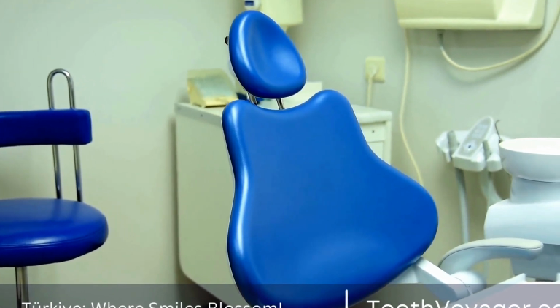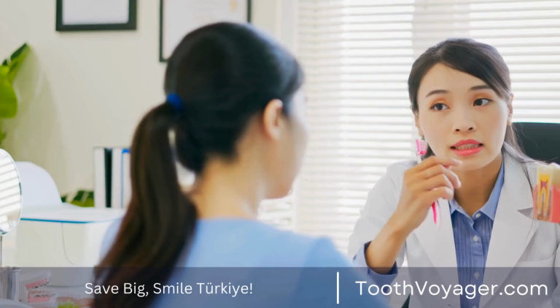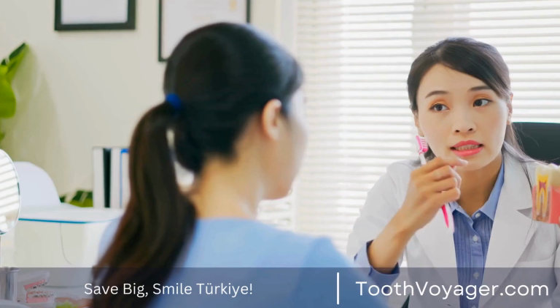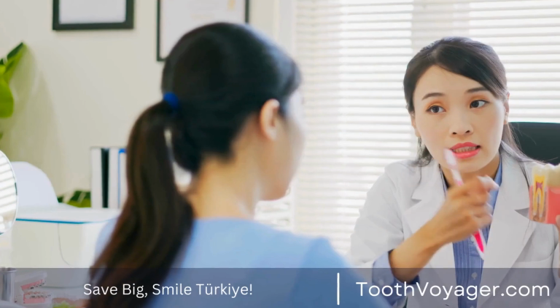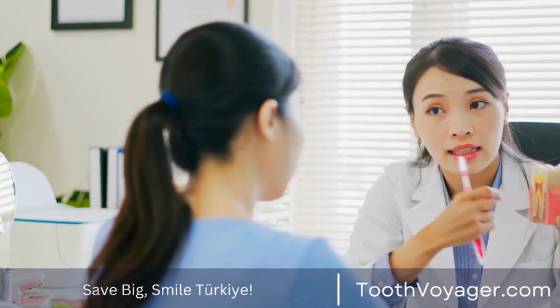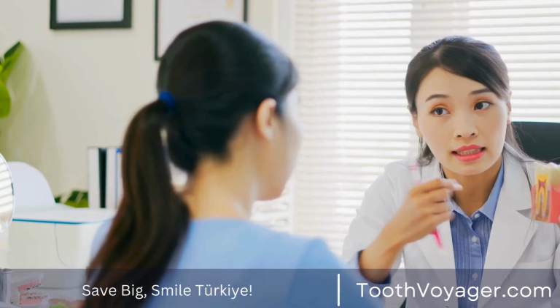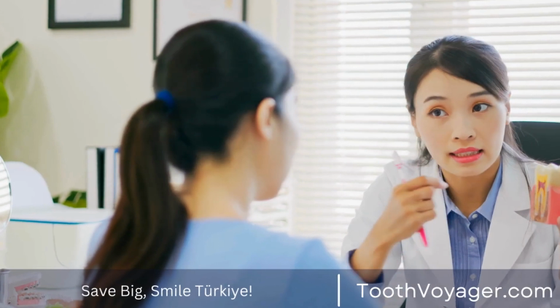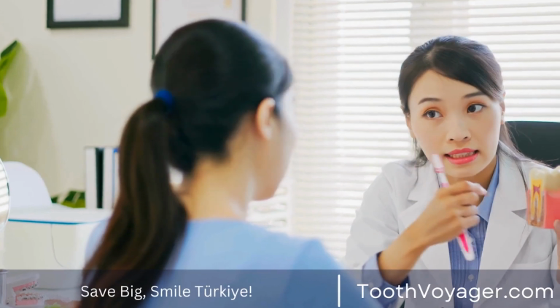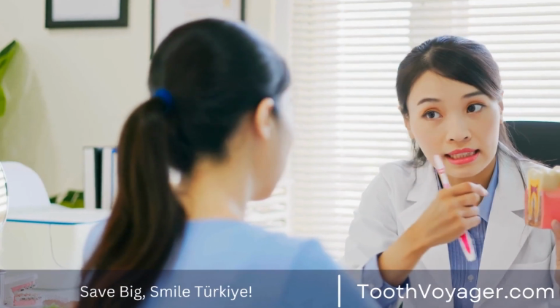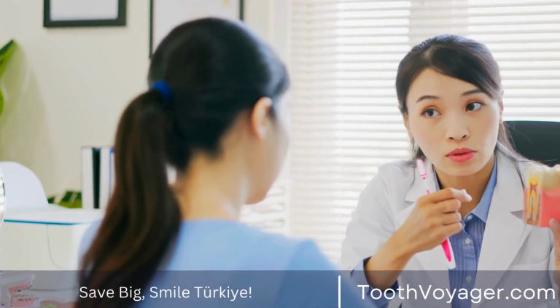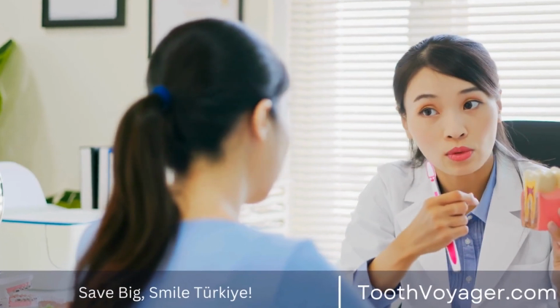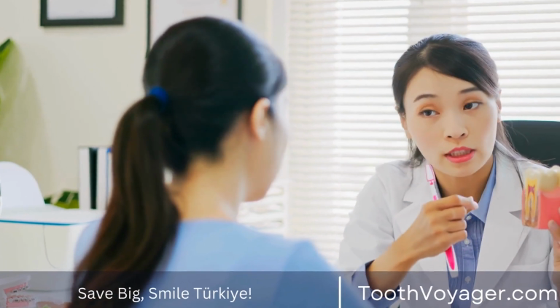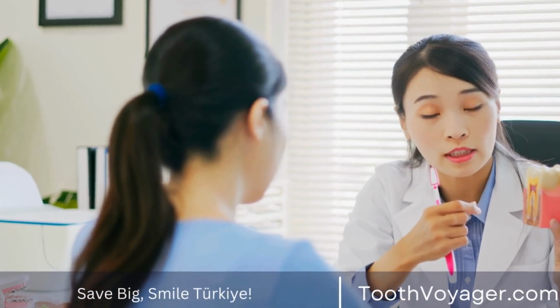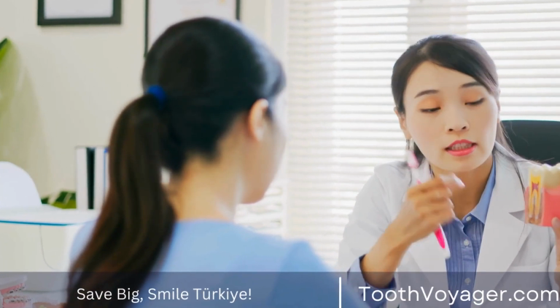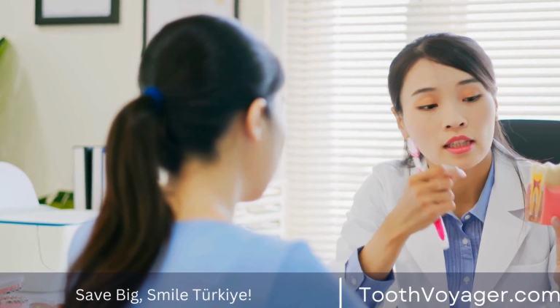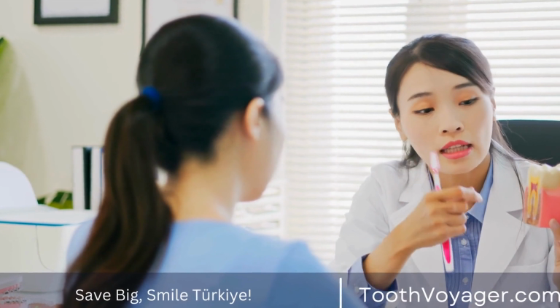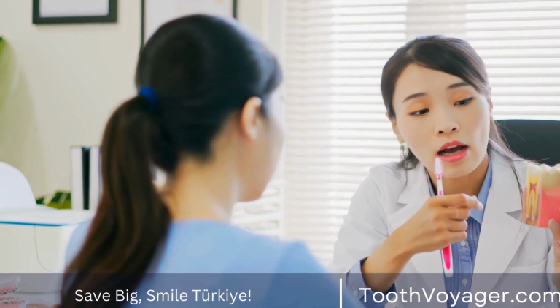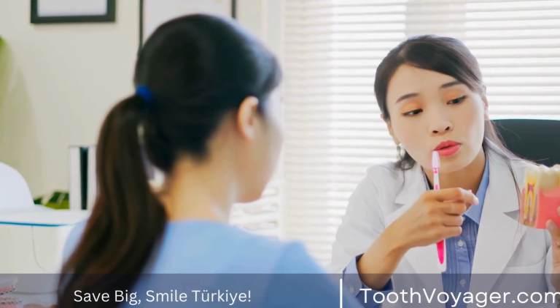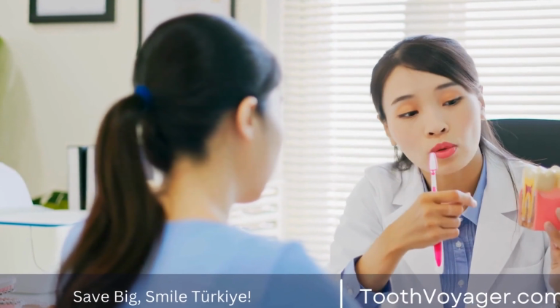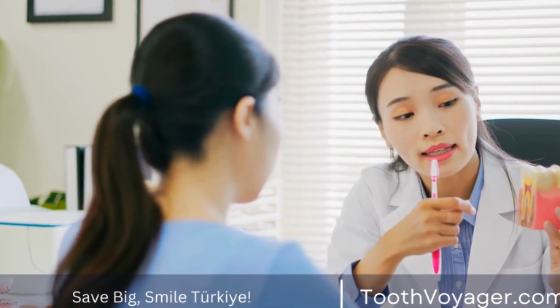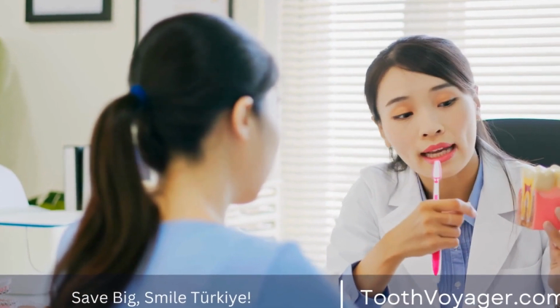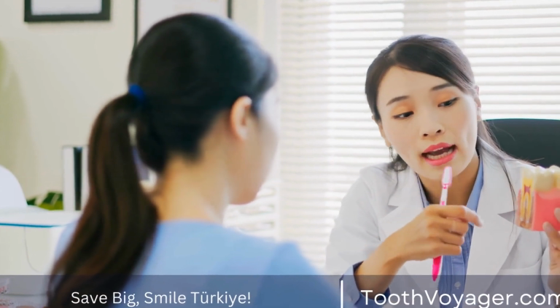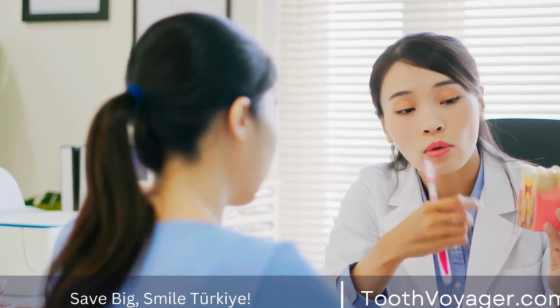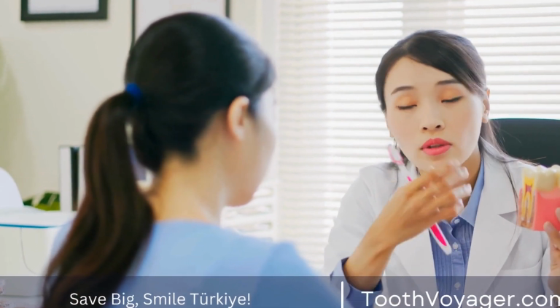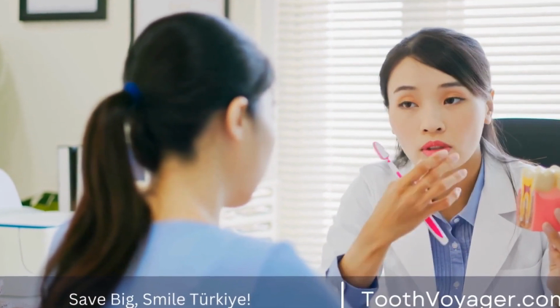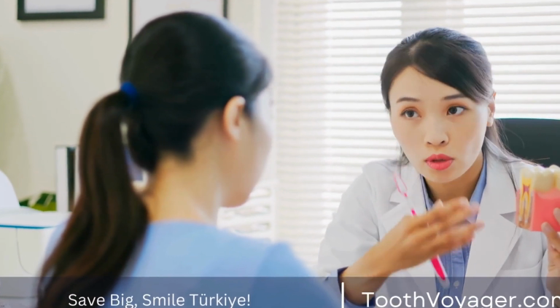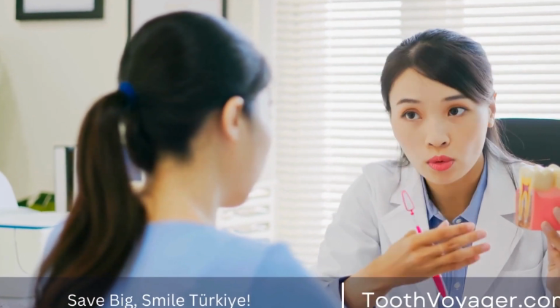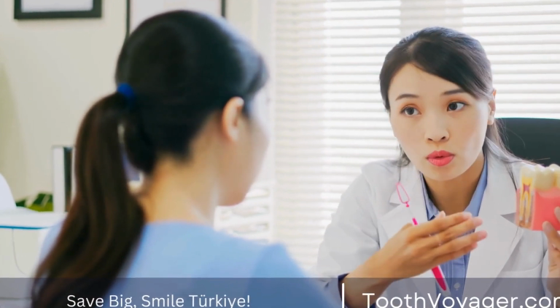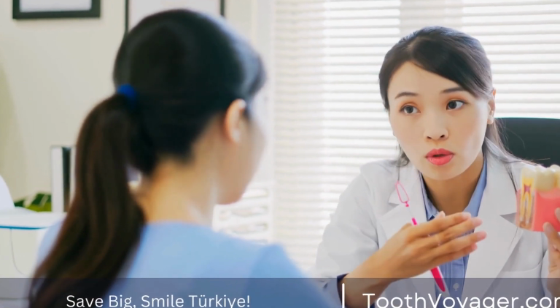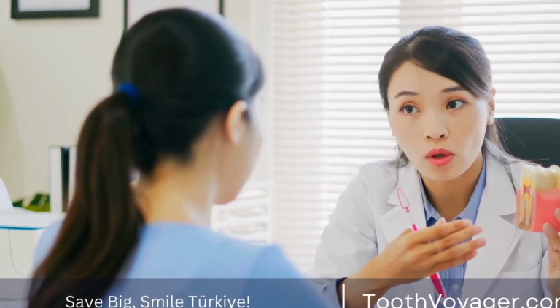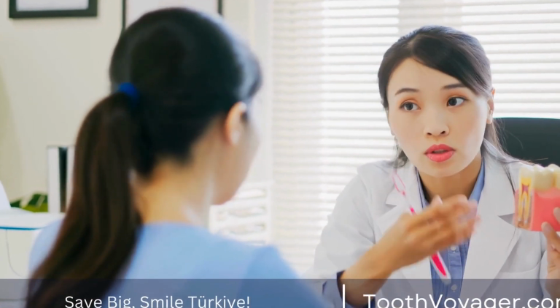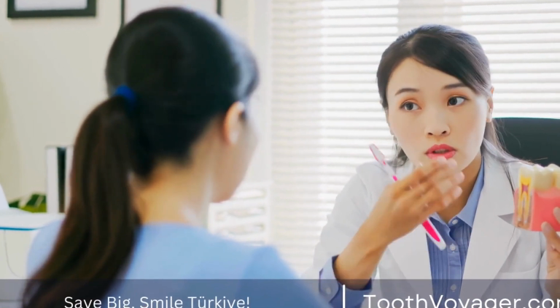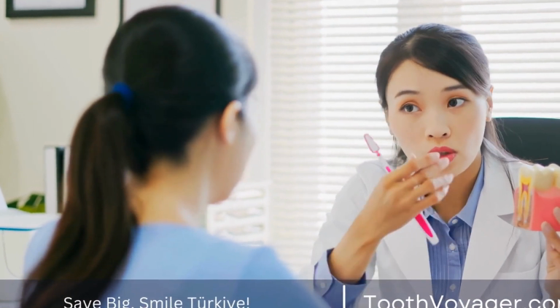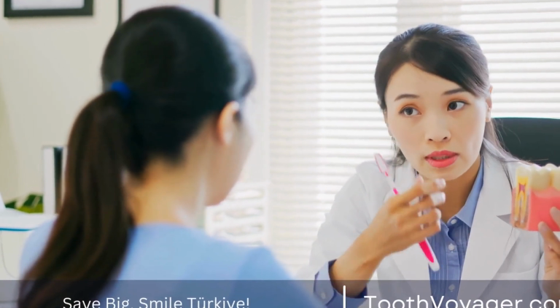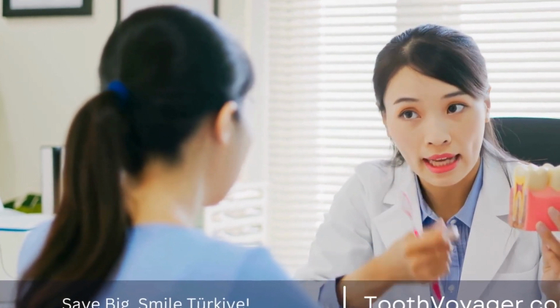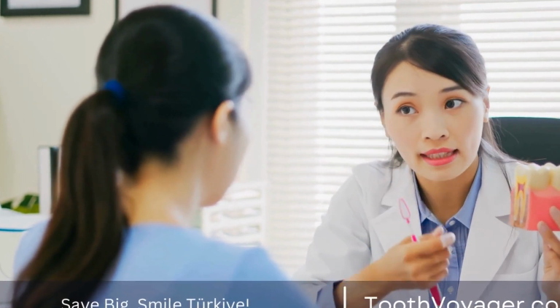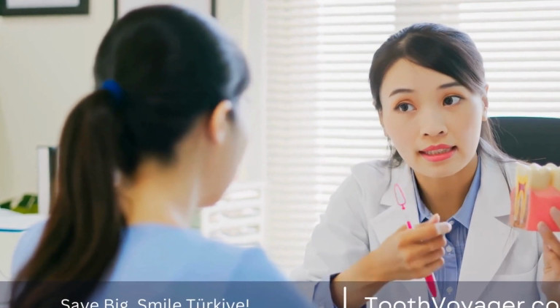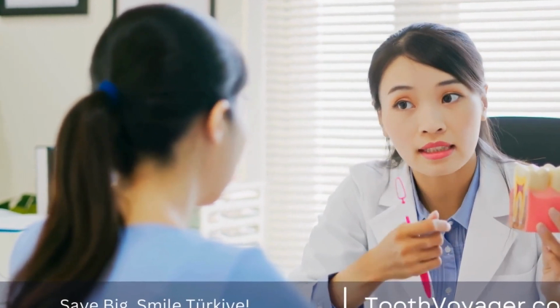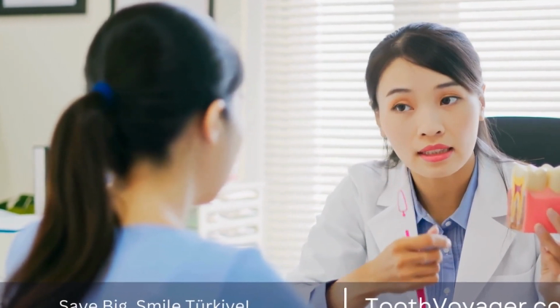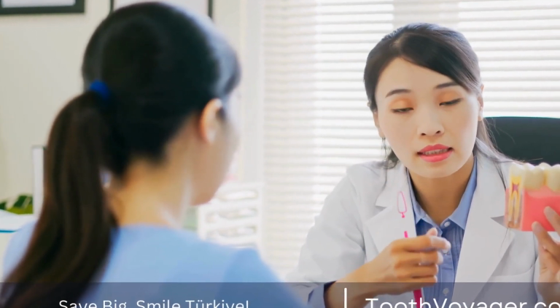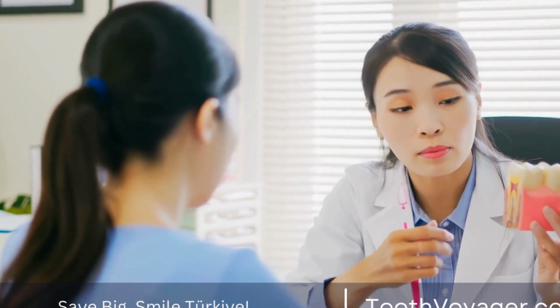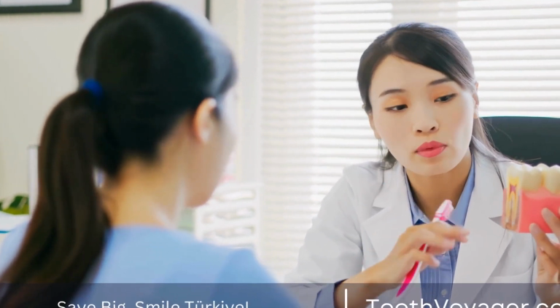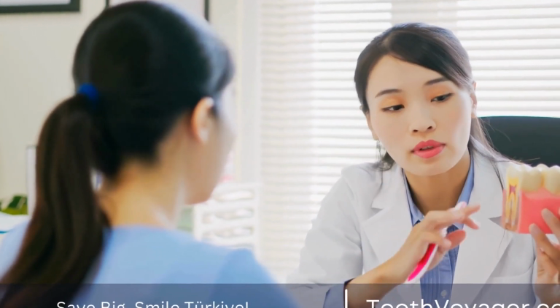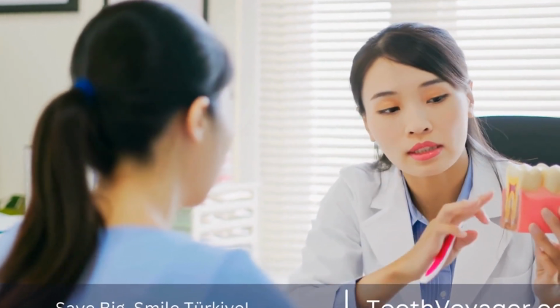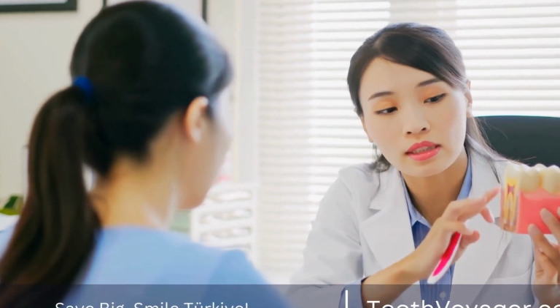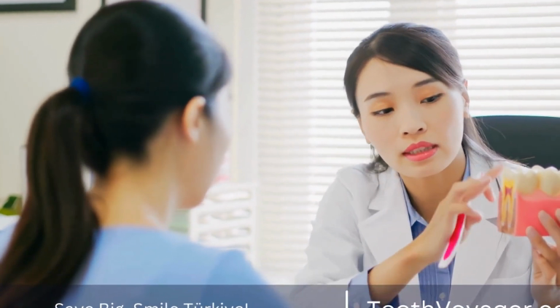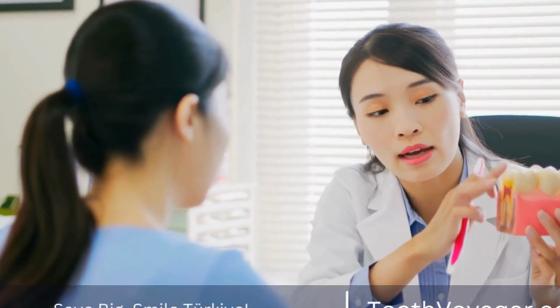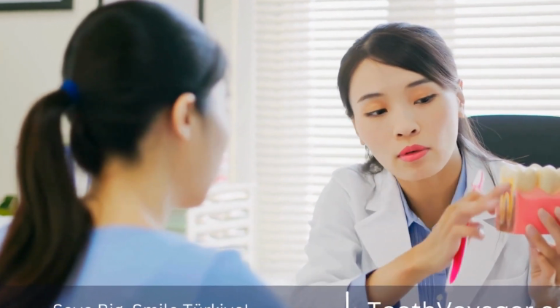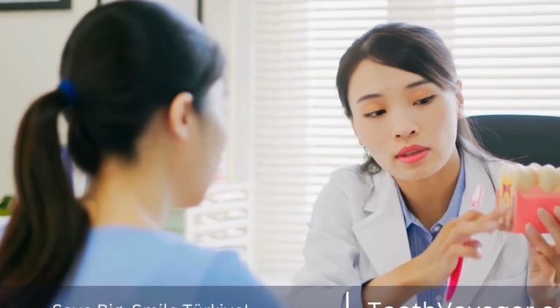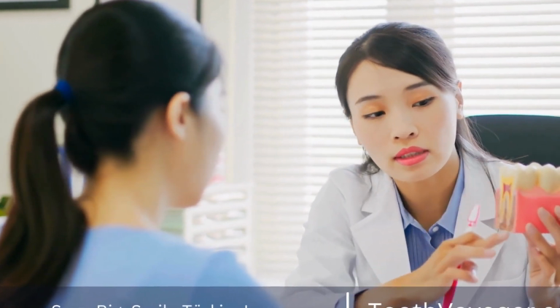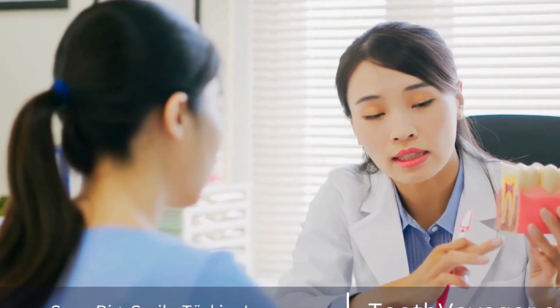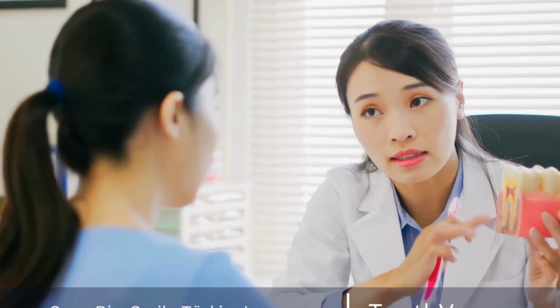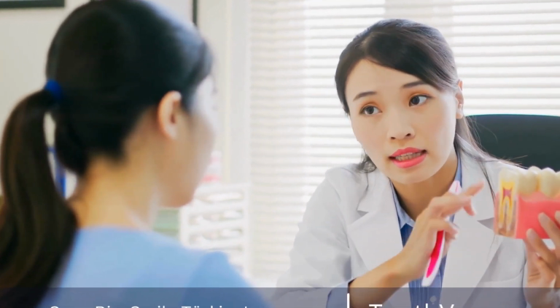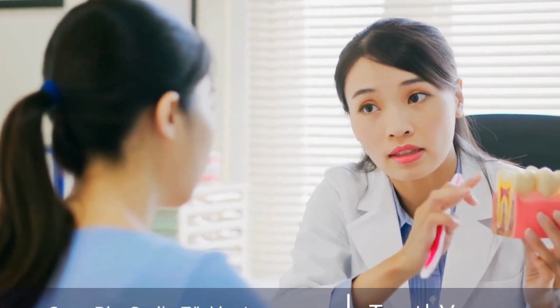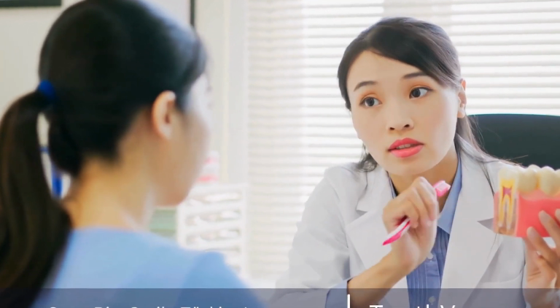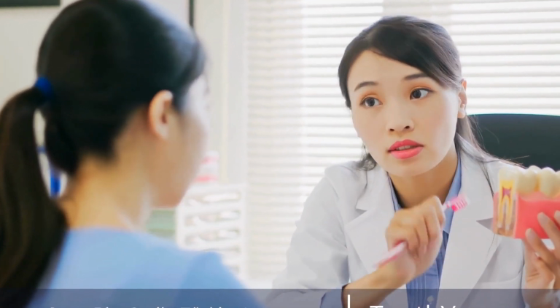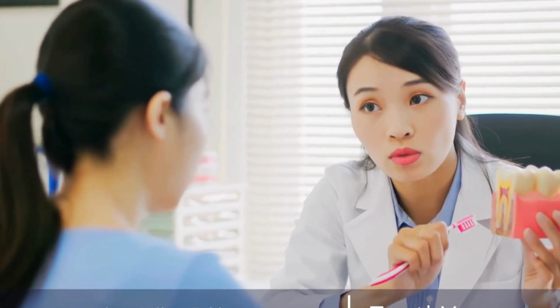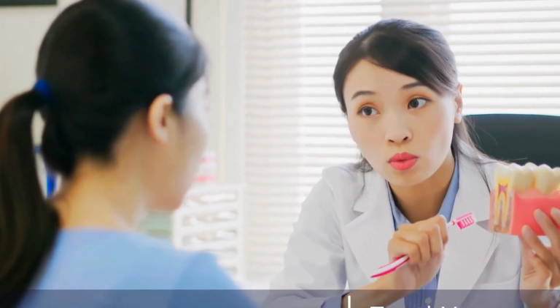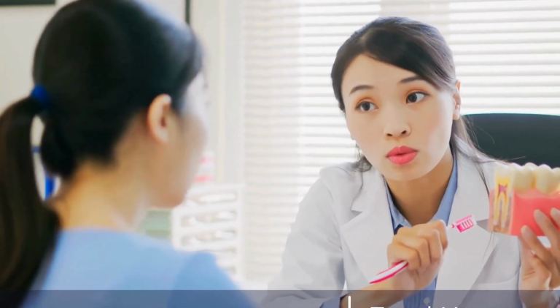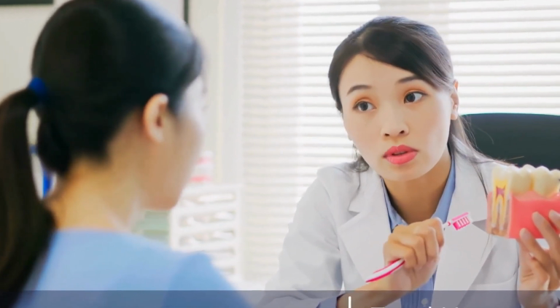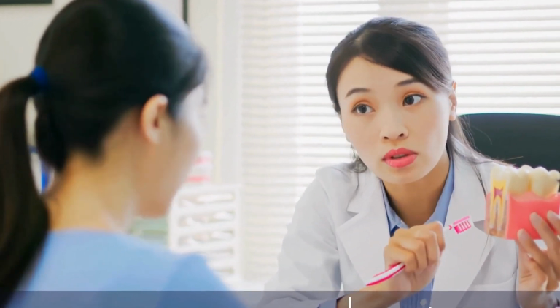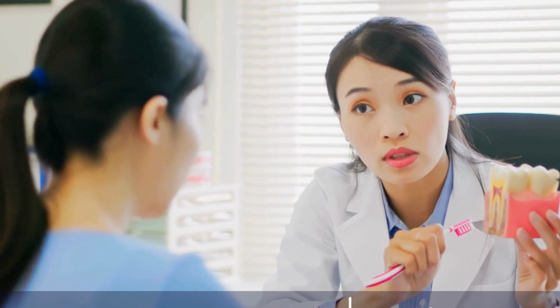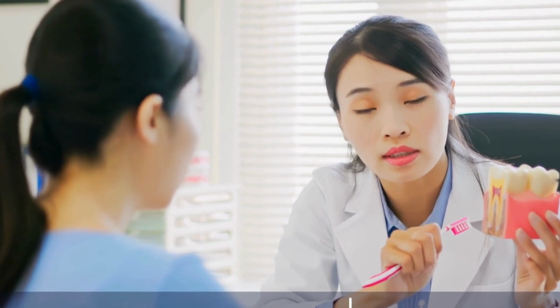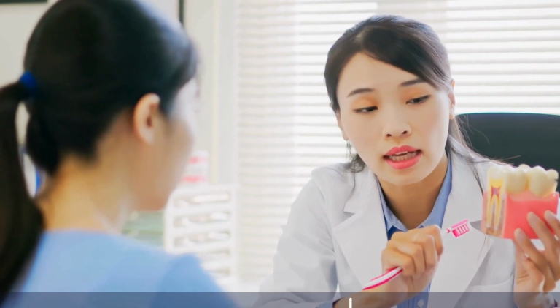Remember to maintain good oral hygiene habits, such as brushing and flossing regularly, to help prevent the need for fillings in the future.